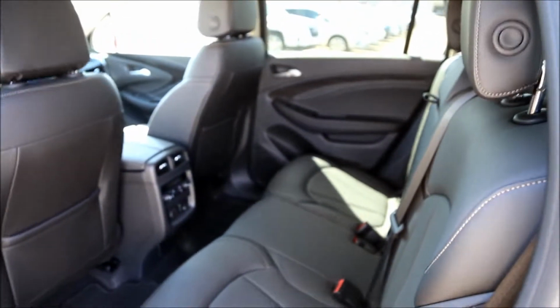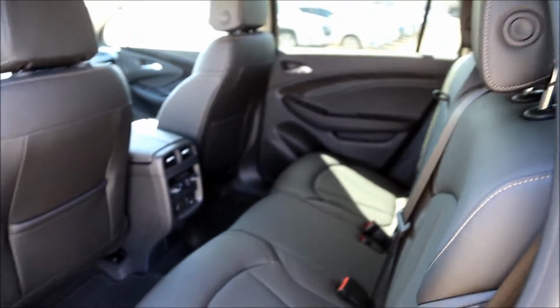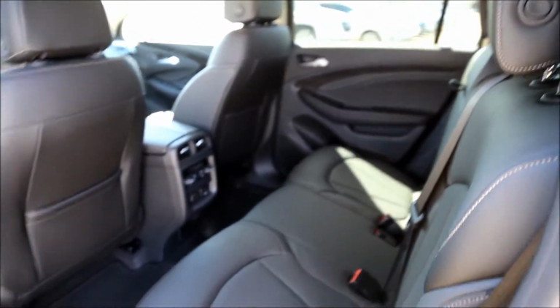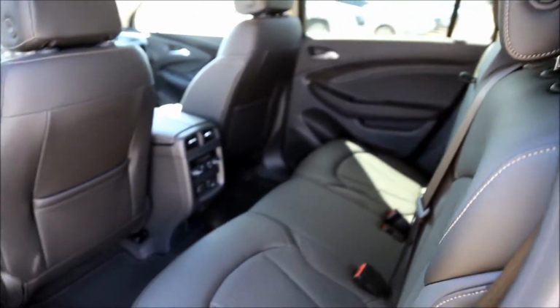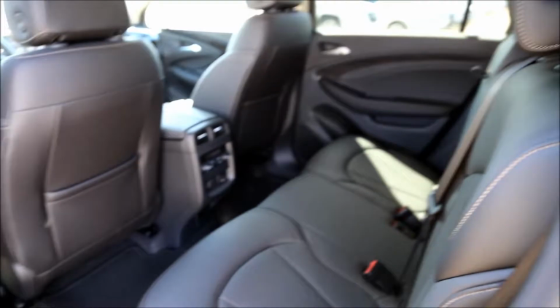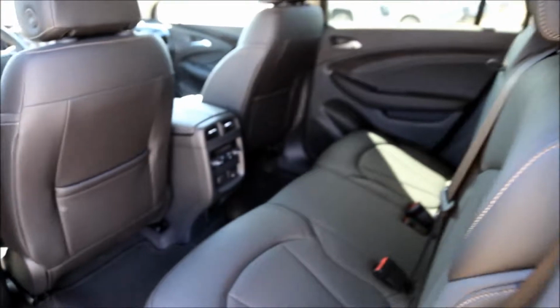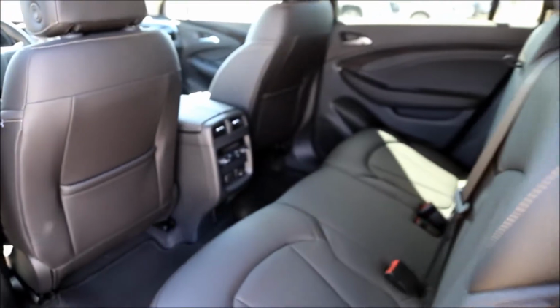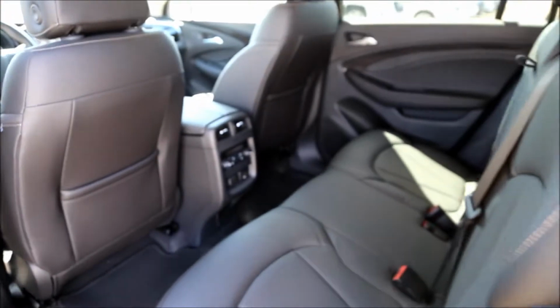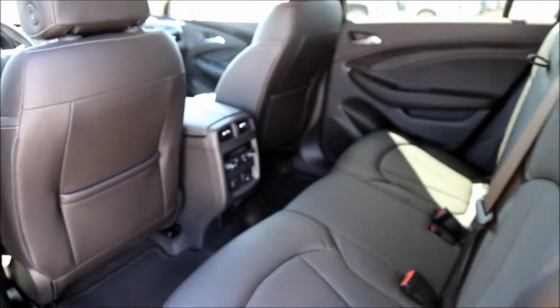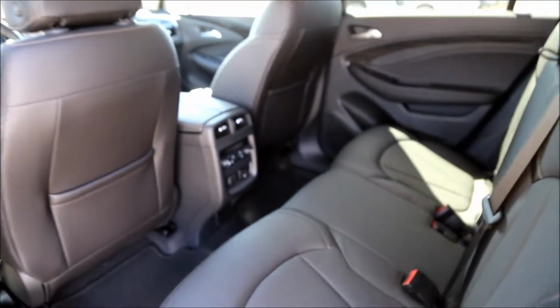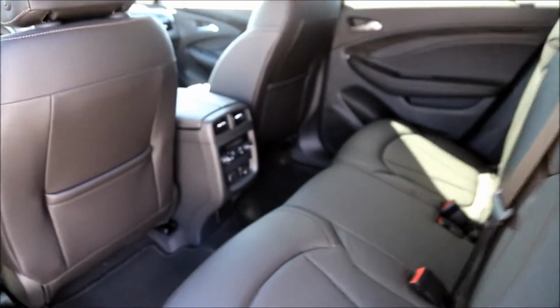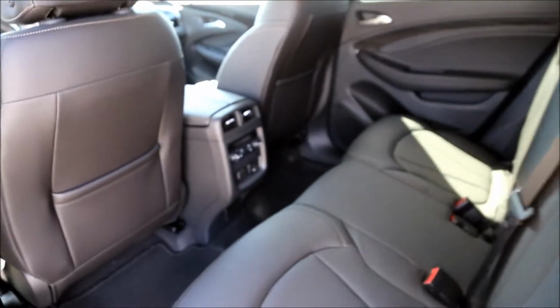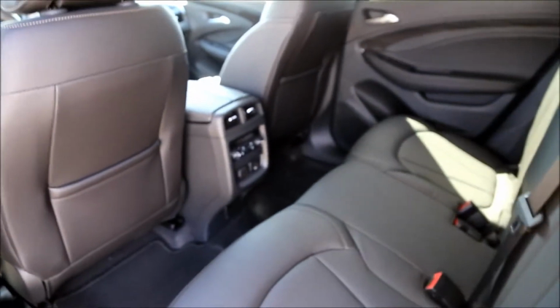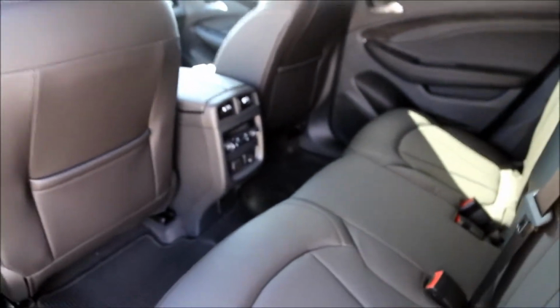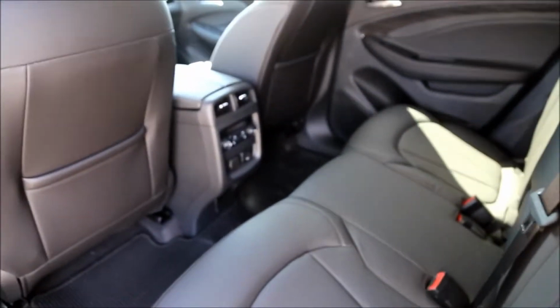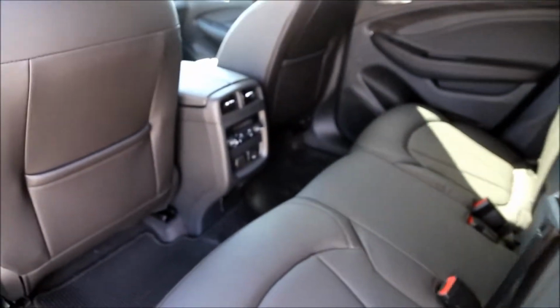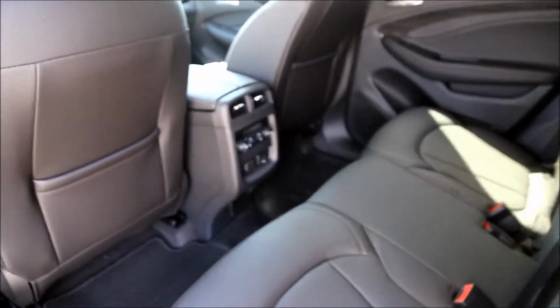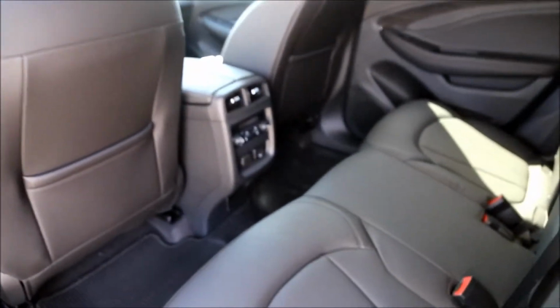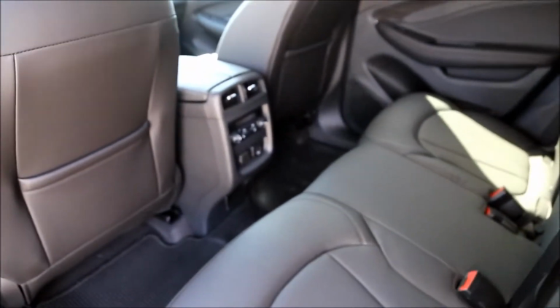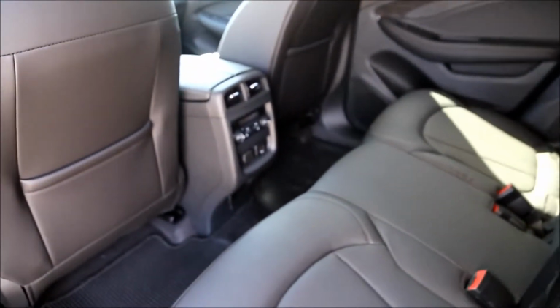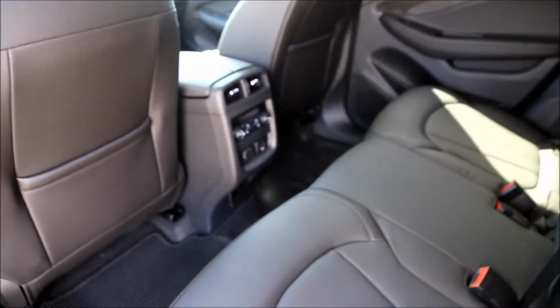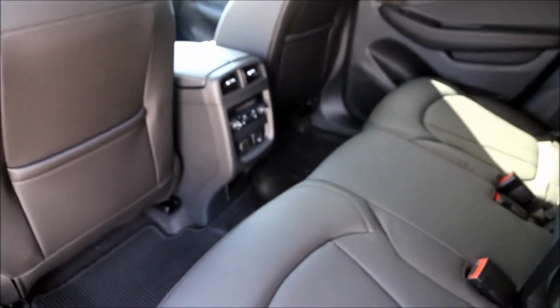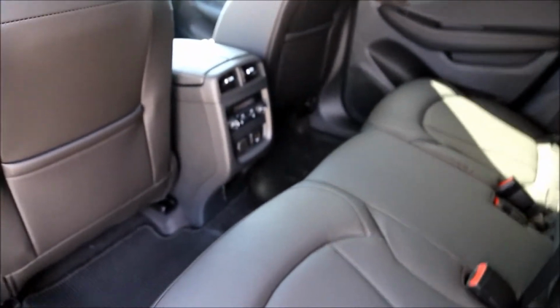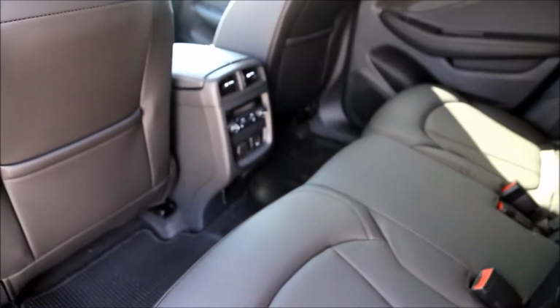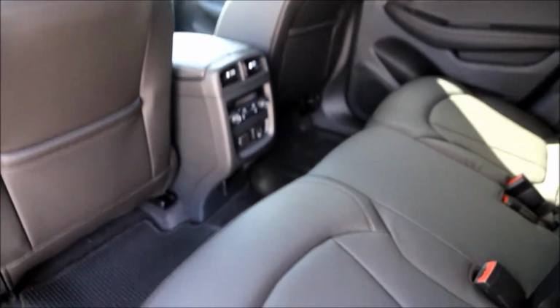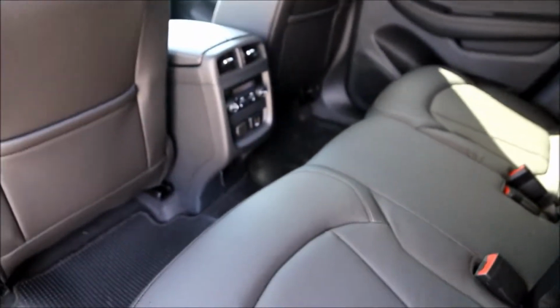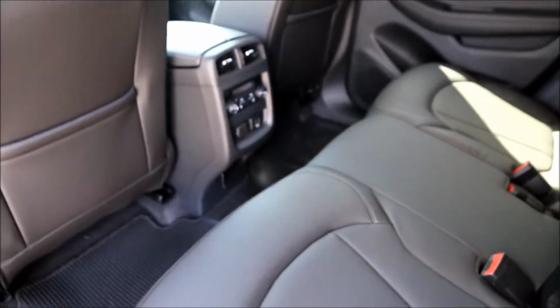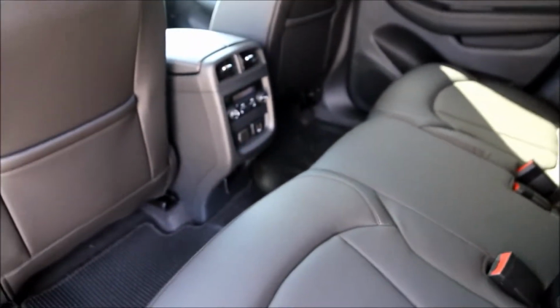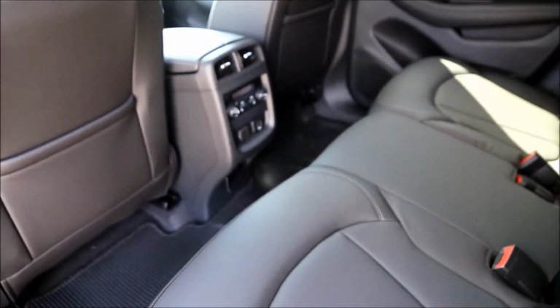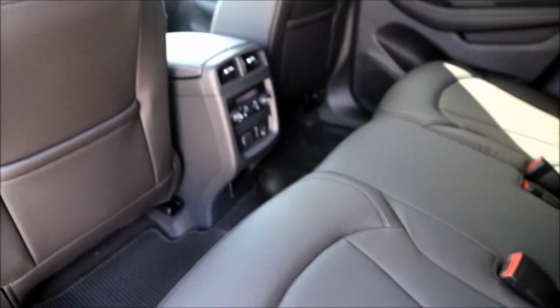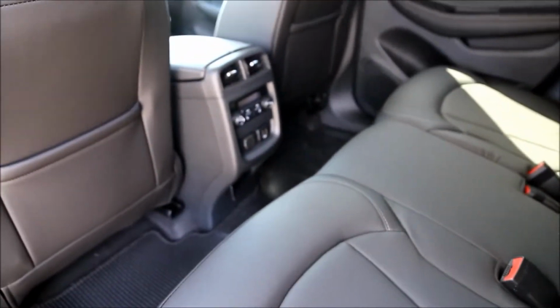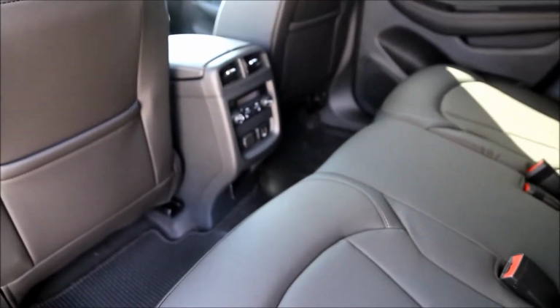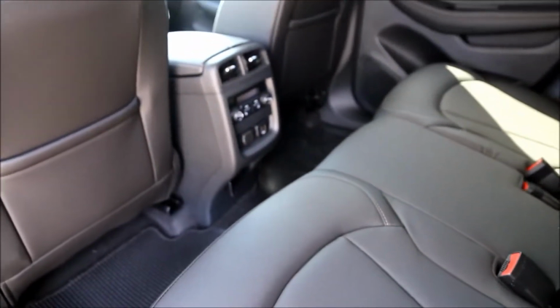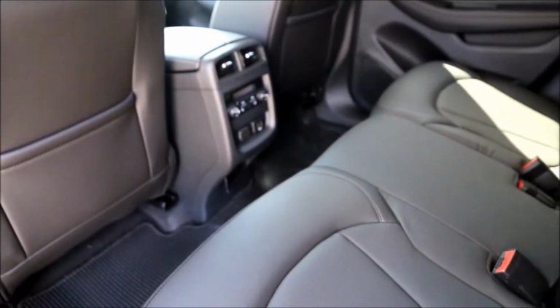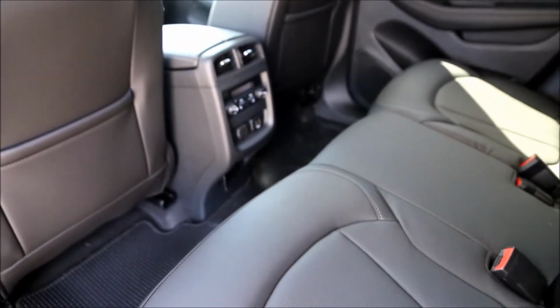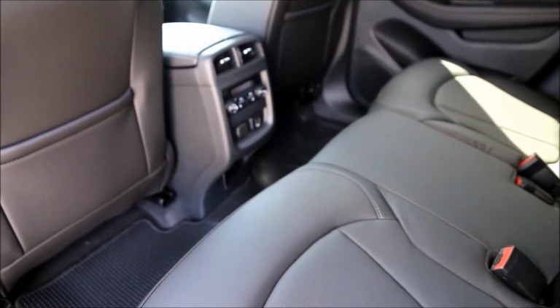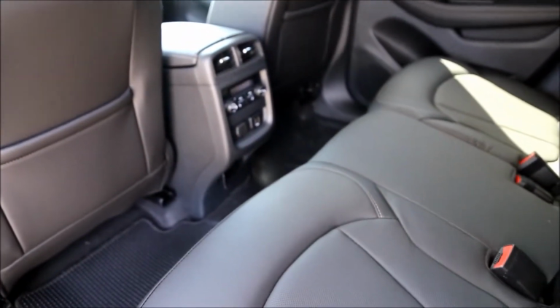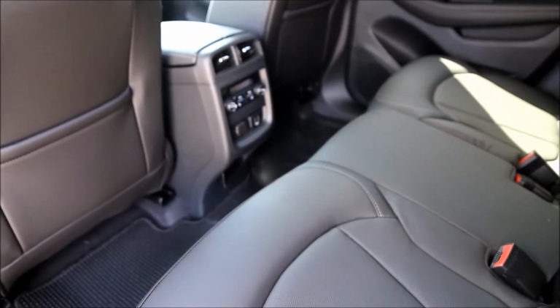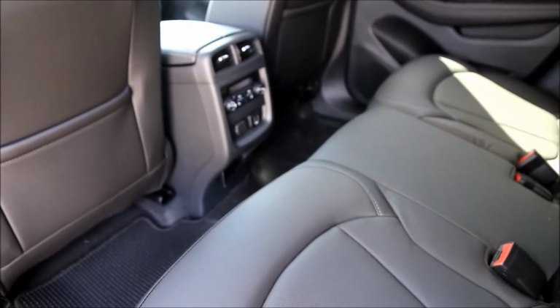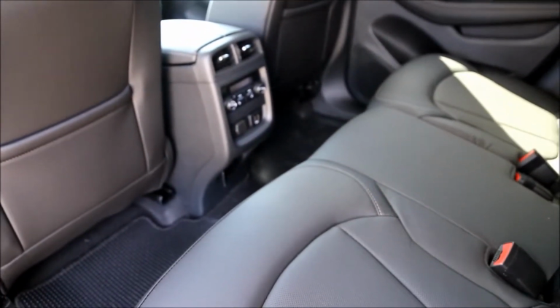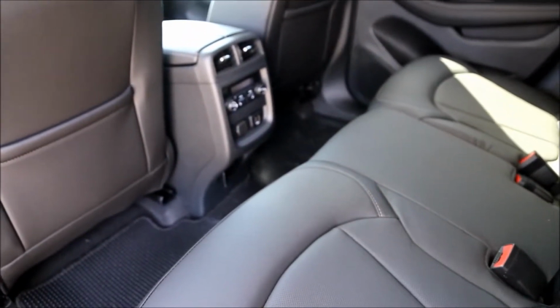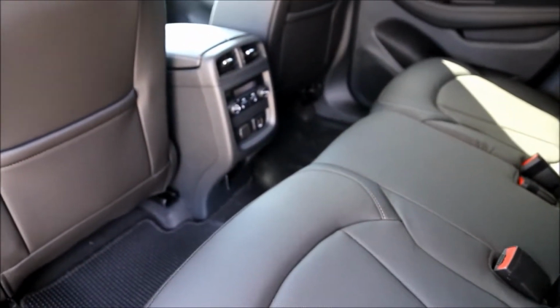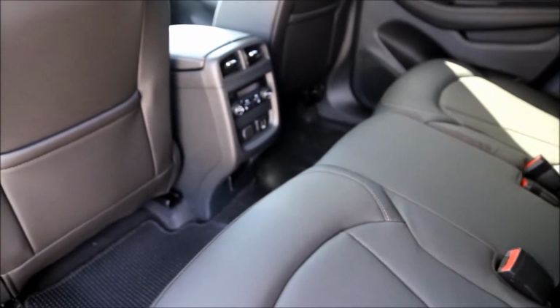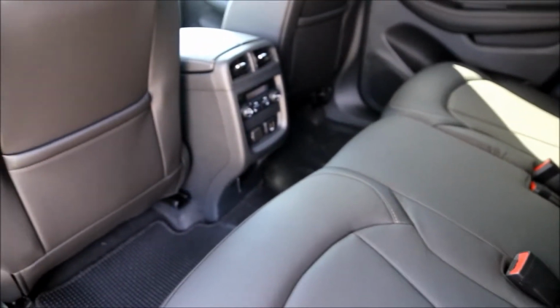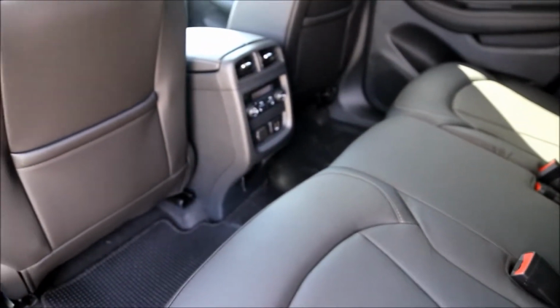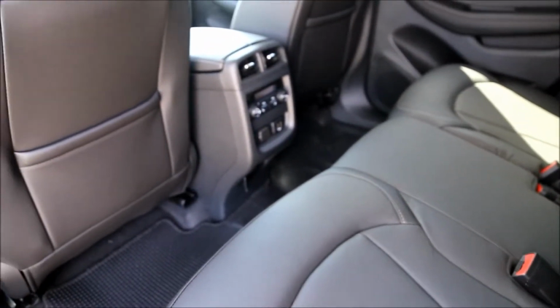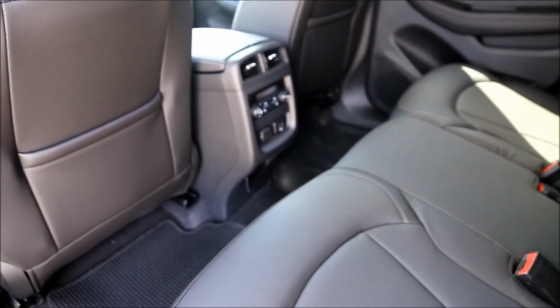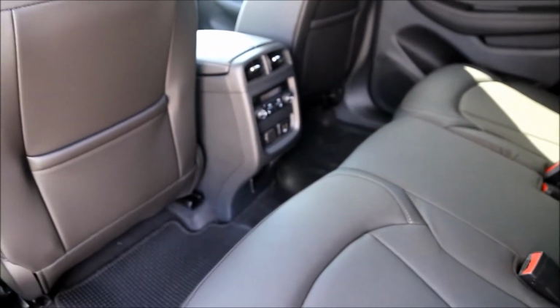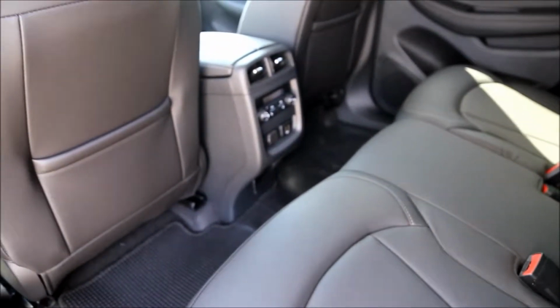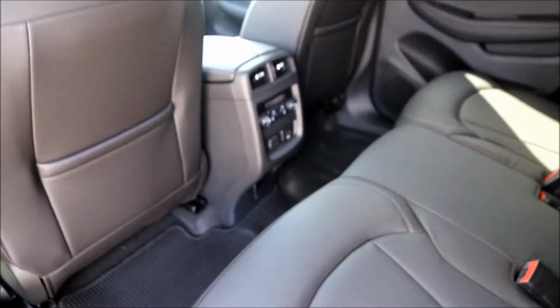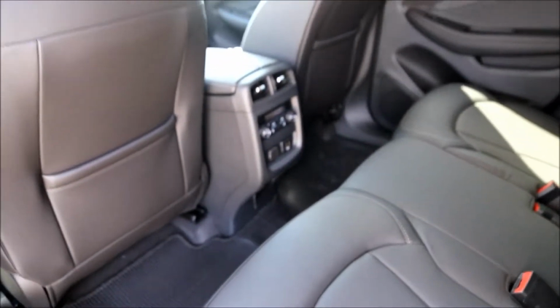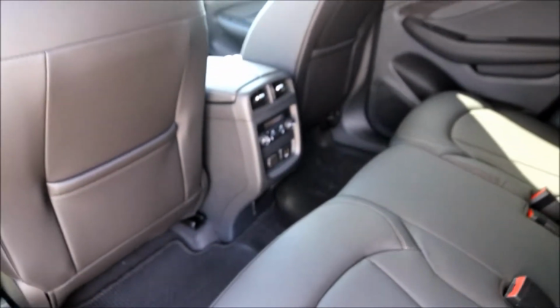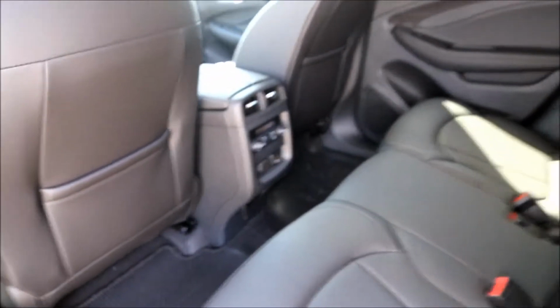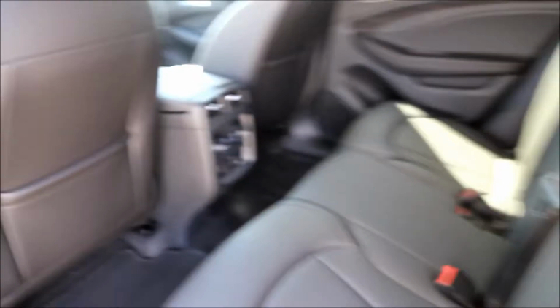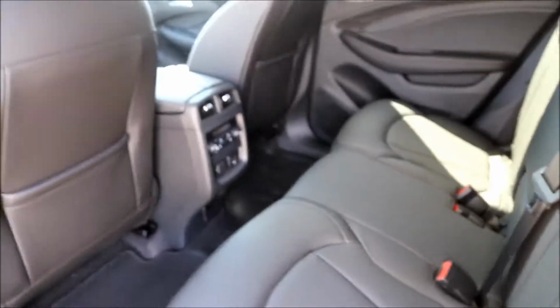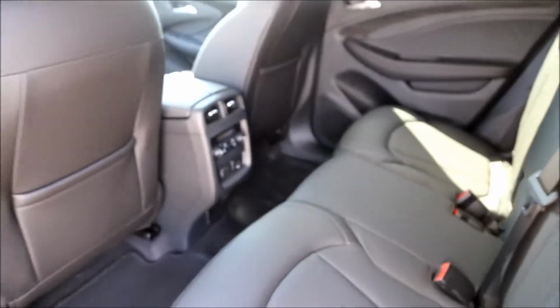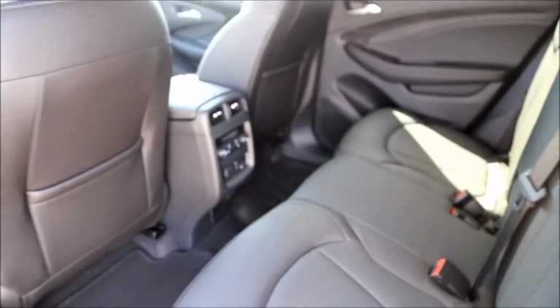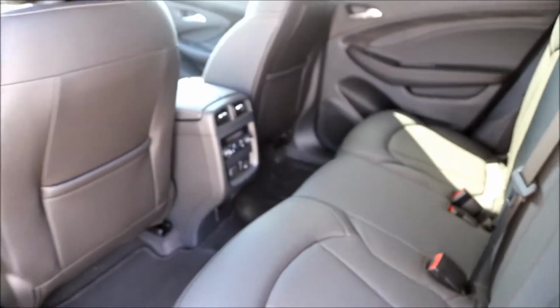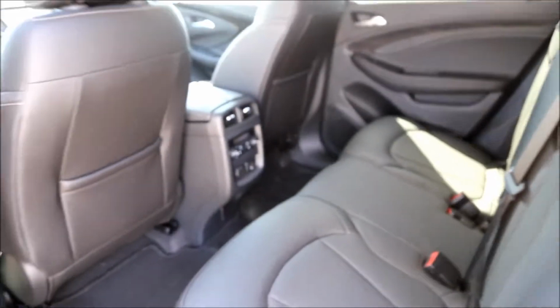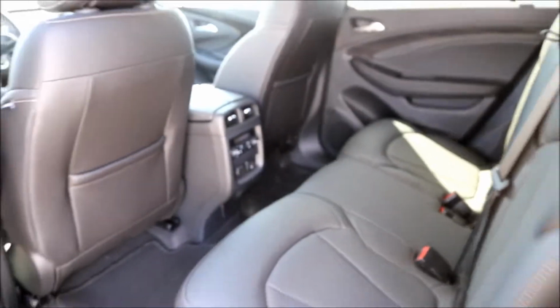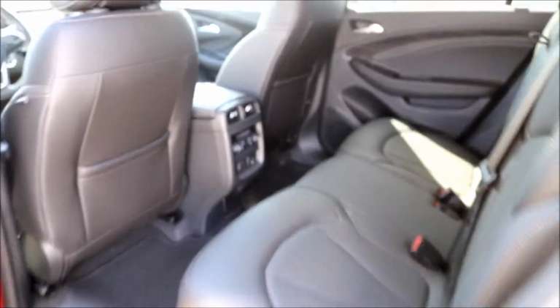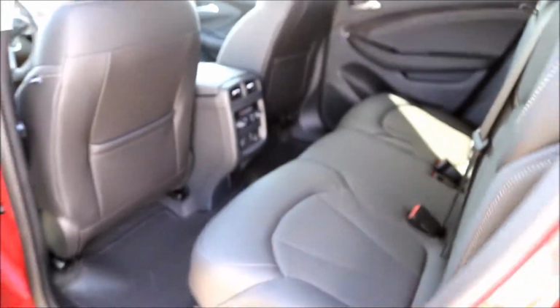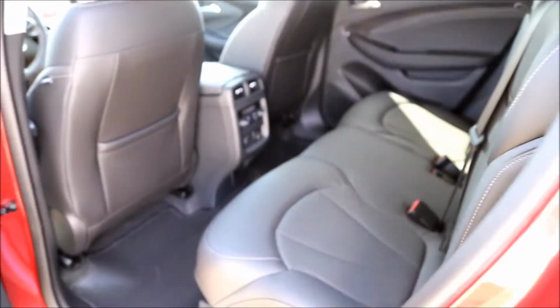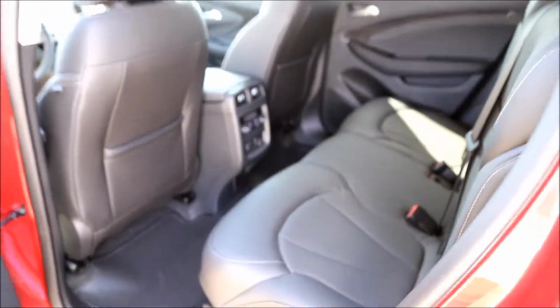All leather interior, rear heated seats, rear climate control.